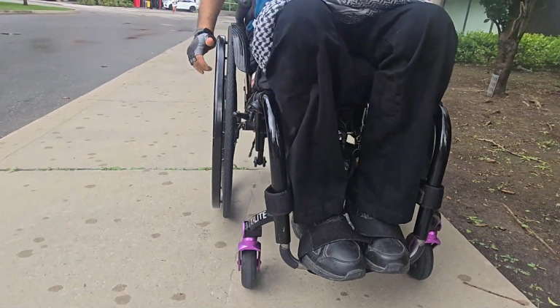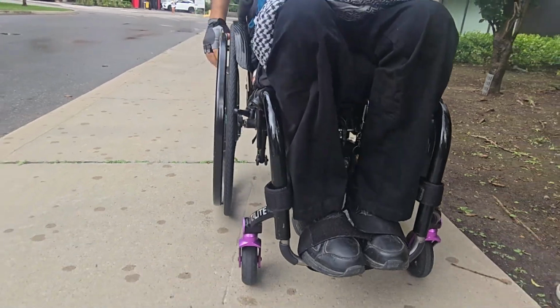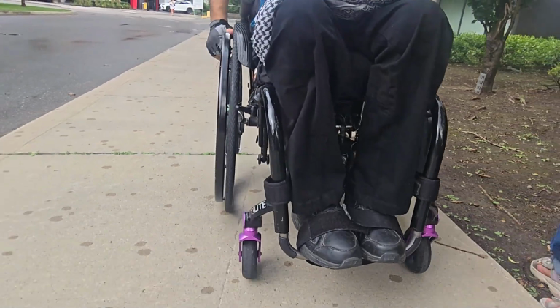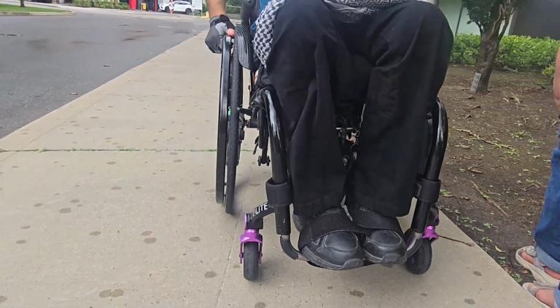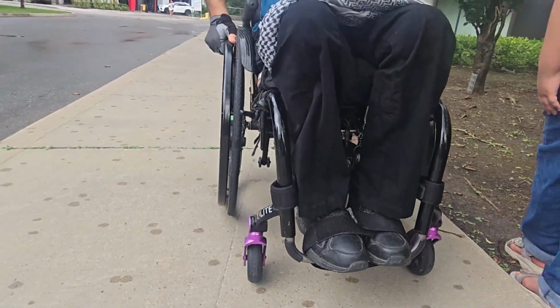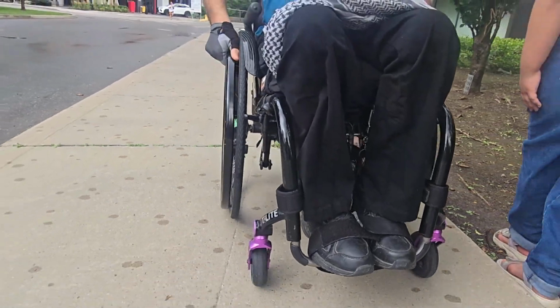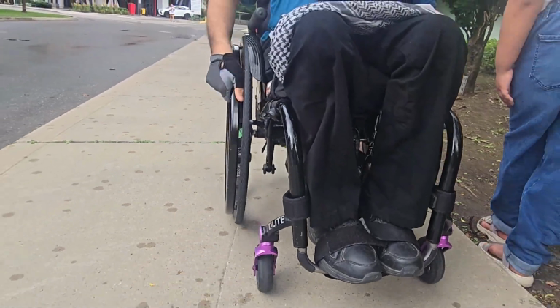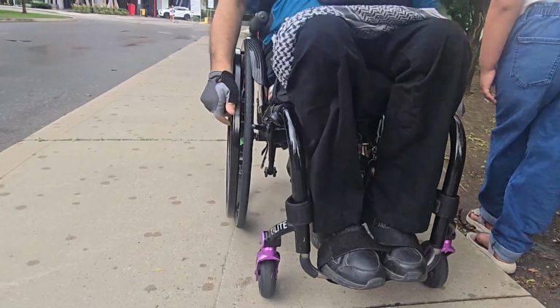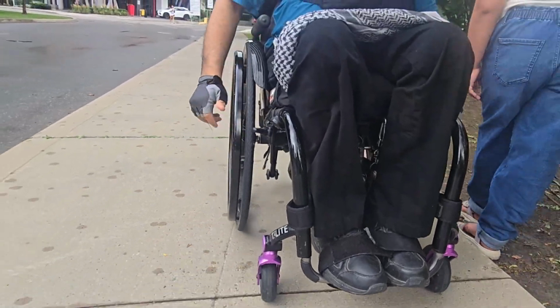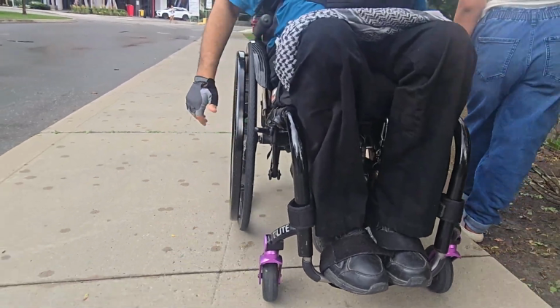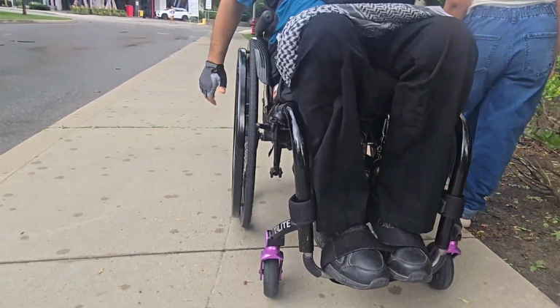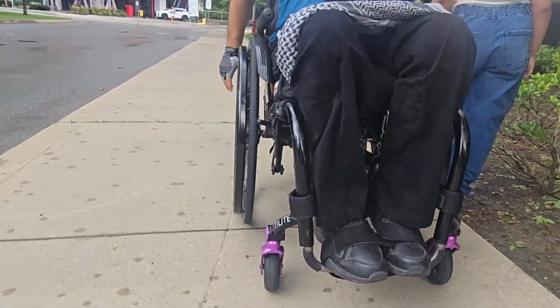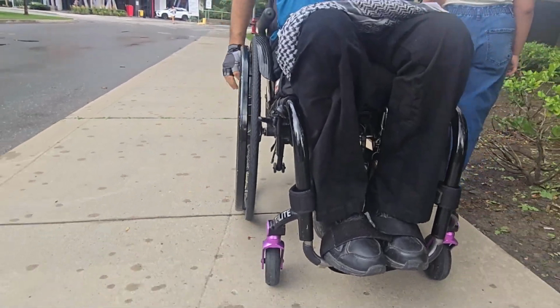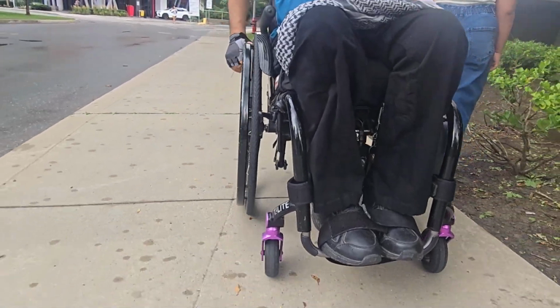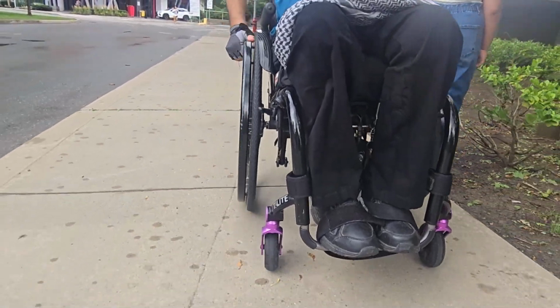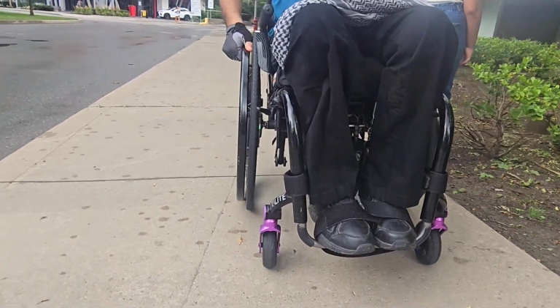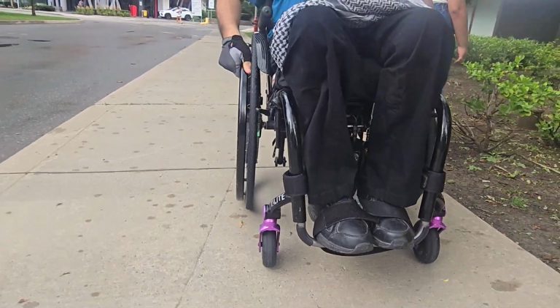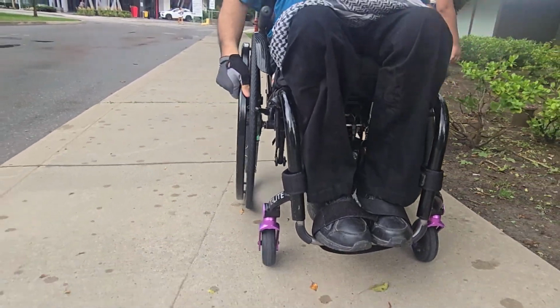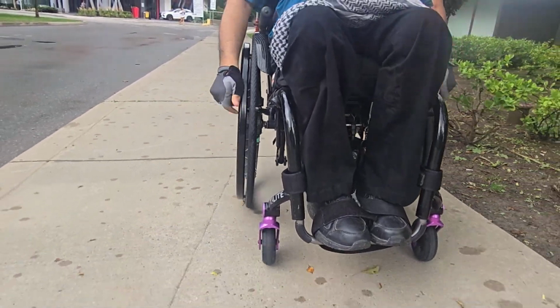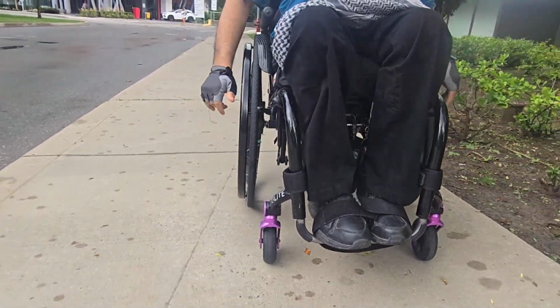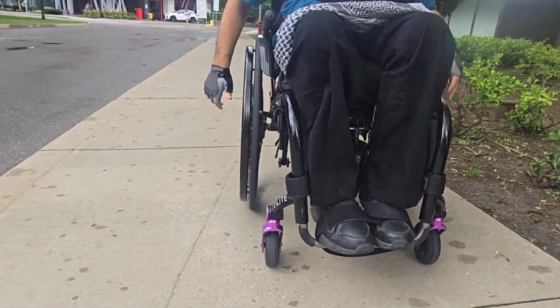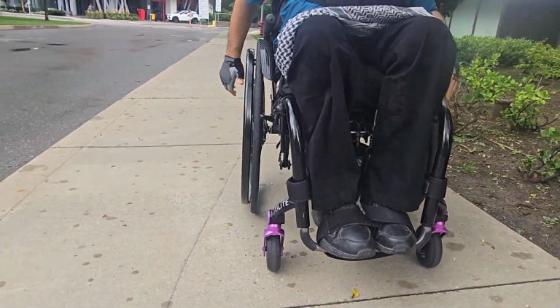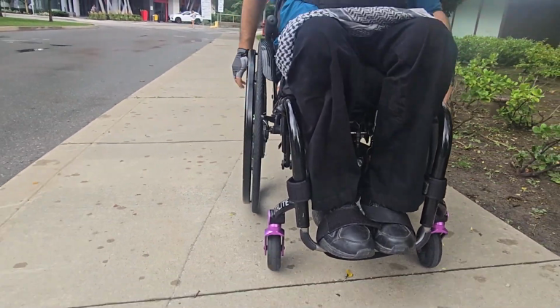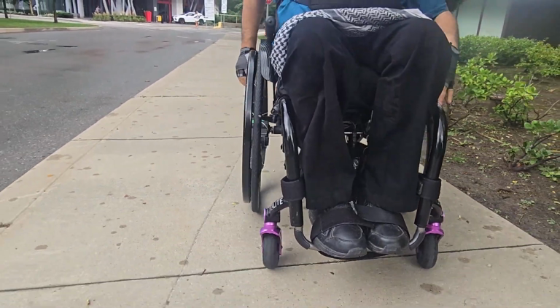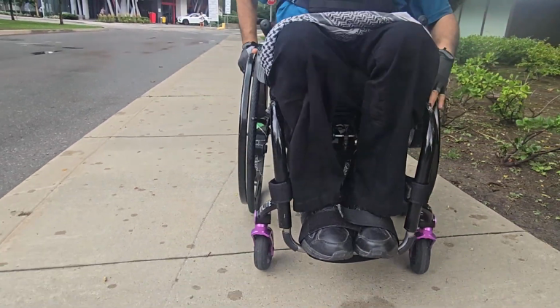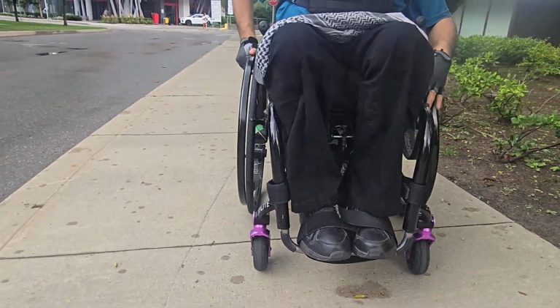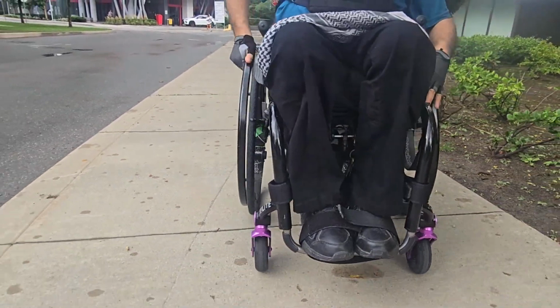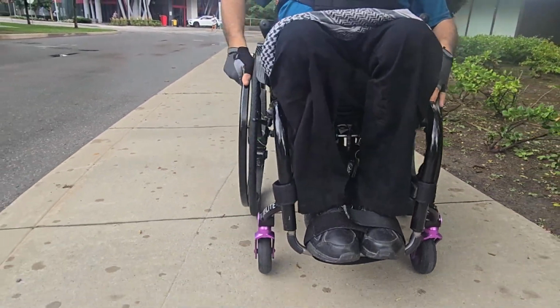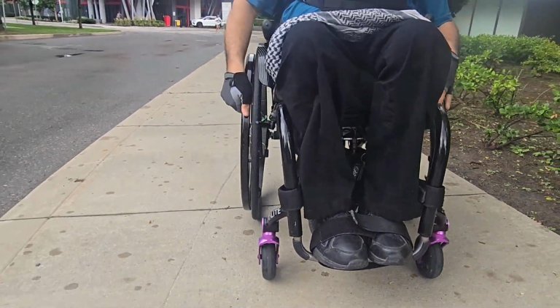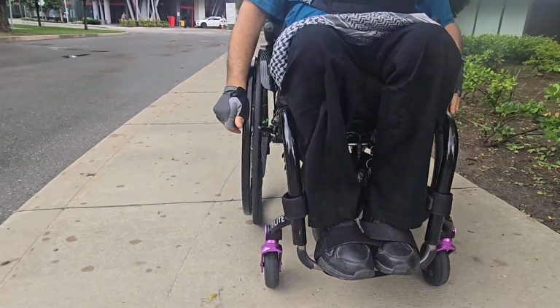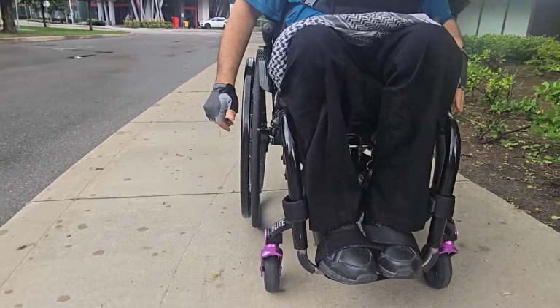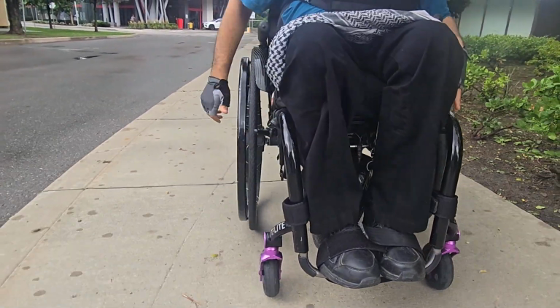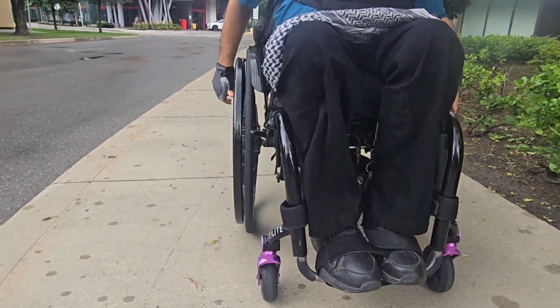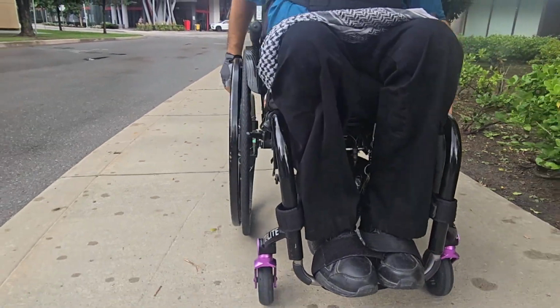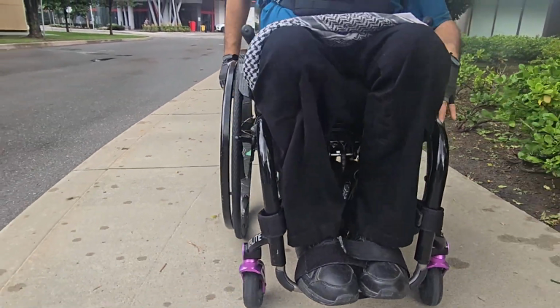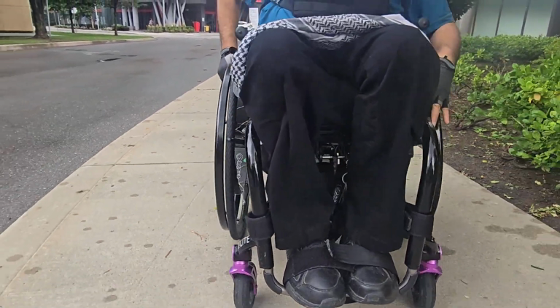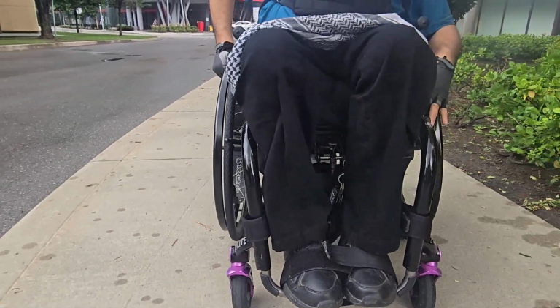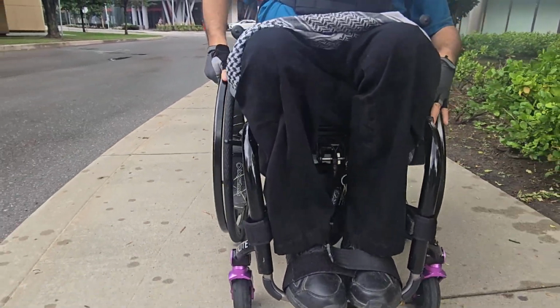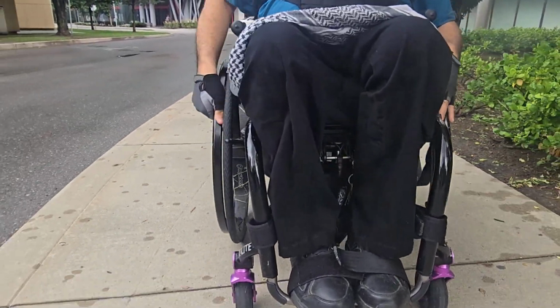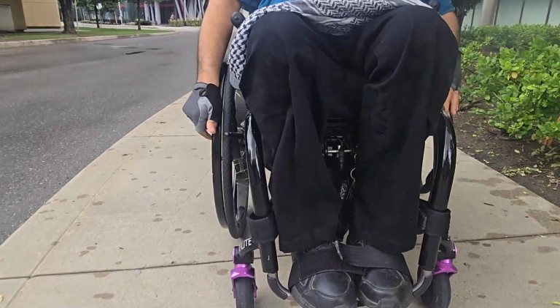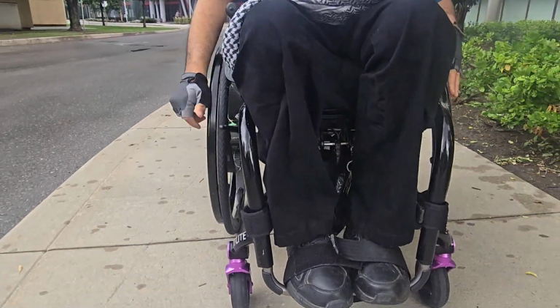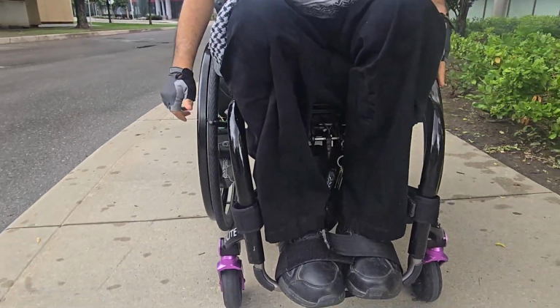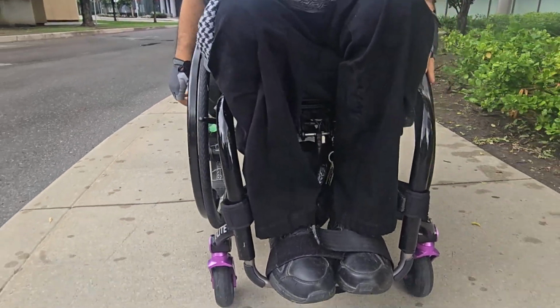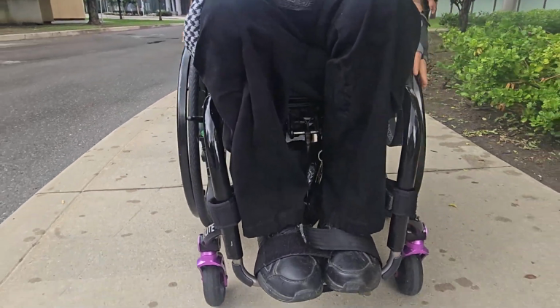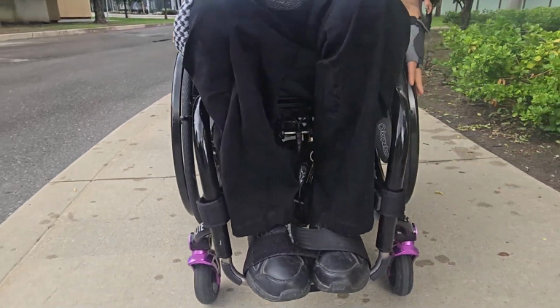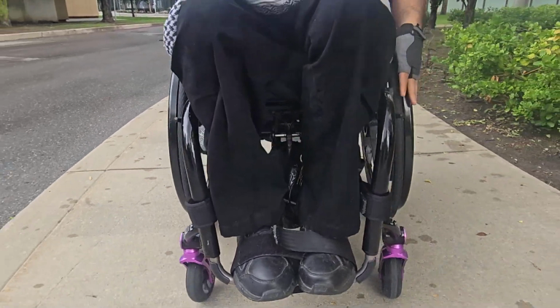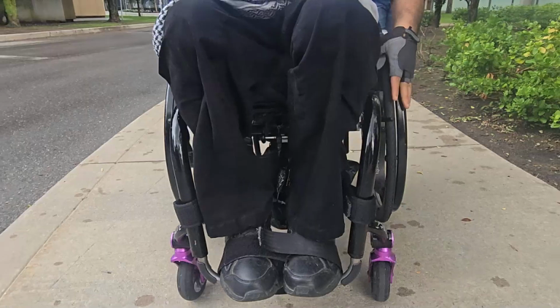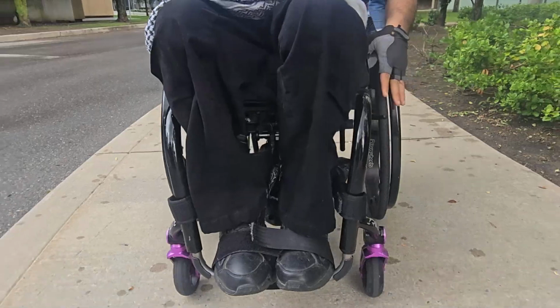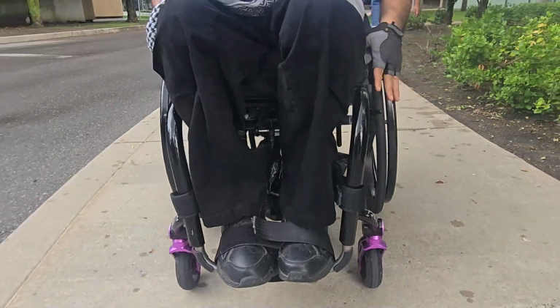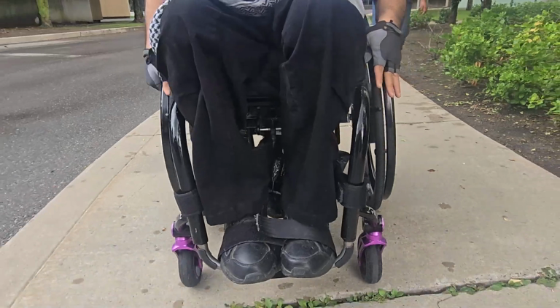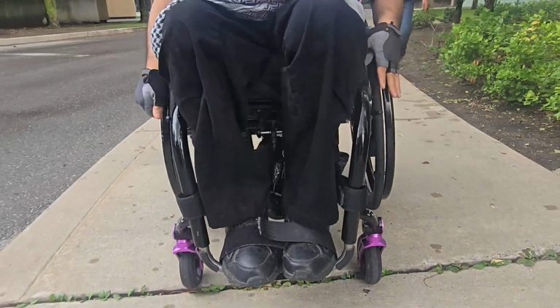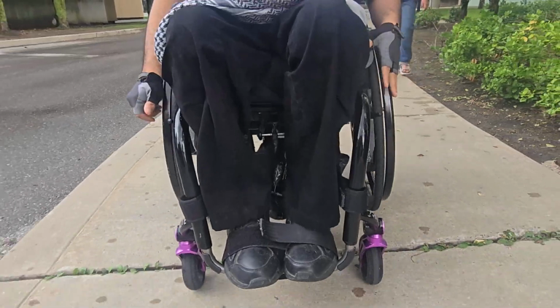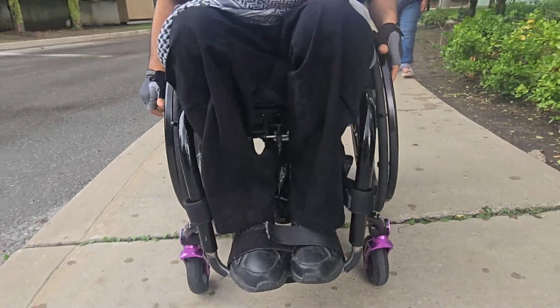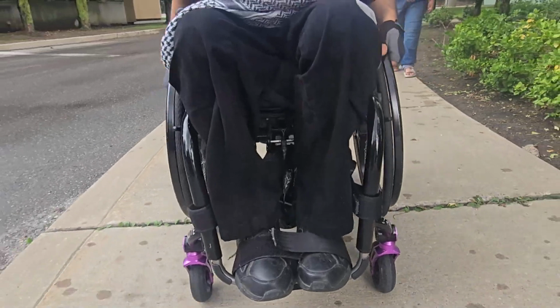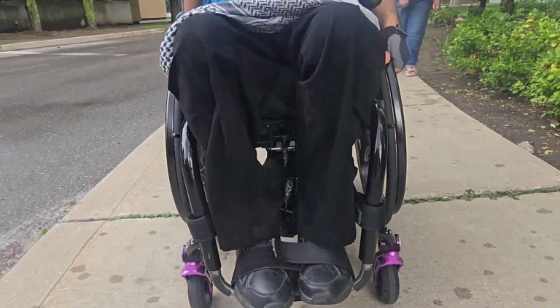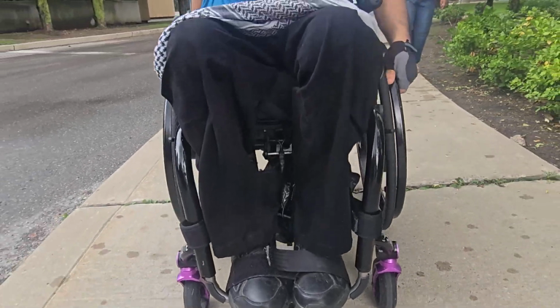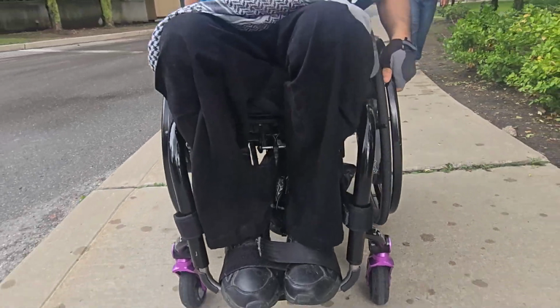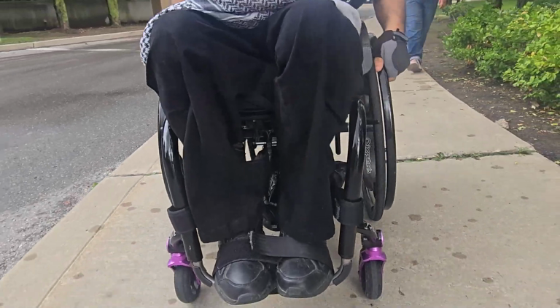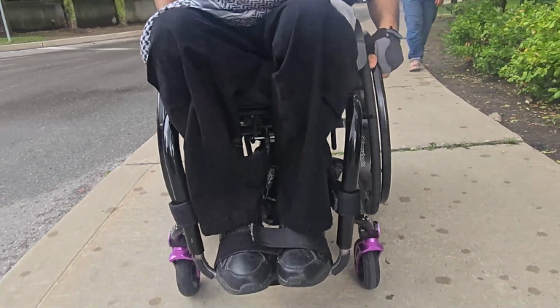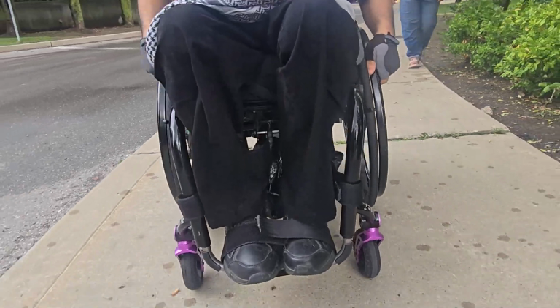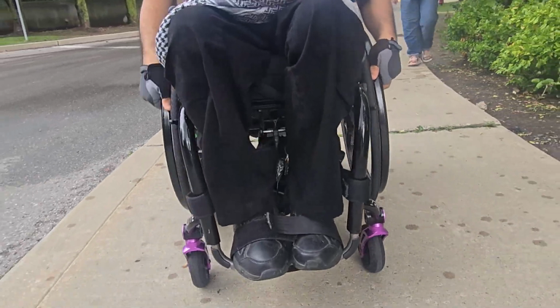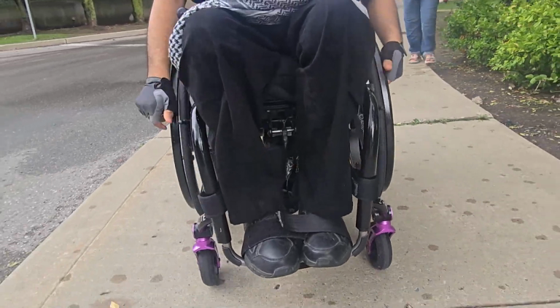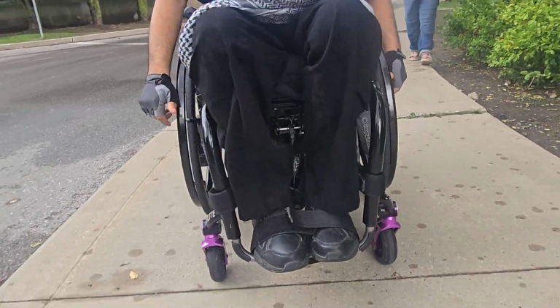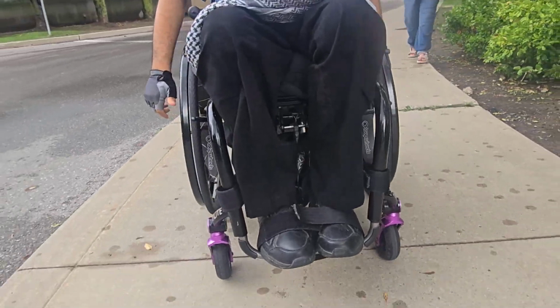Recently I got a second set of wheels. These ones are called the loop wheels, and they have a unique suspension technology in the spokes.